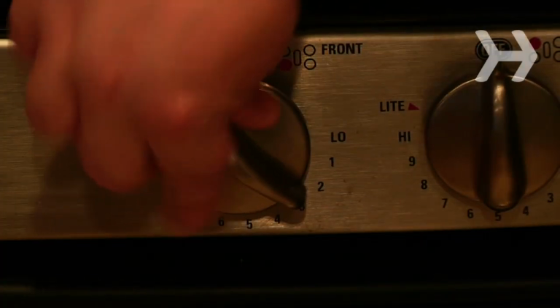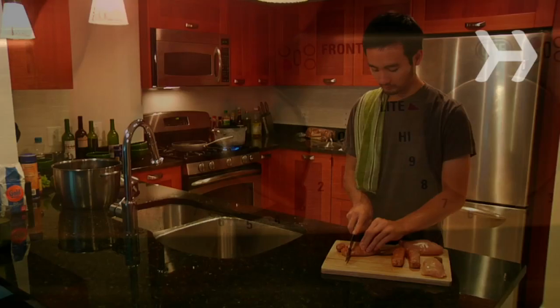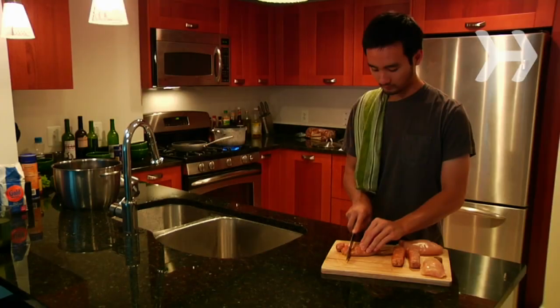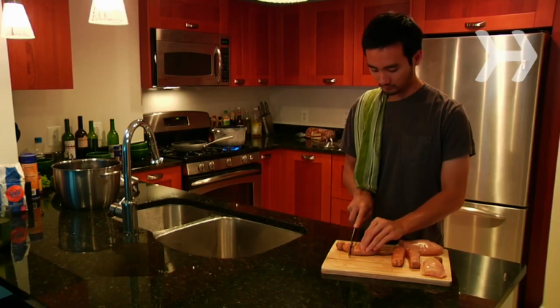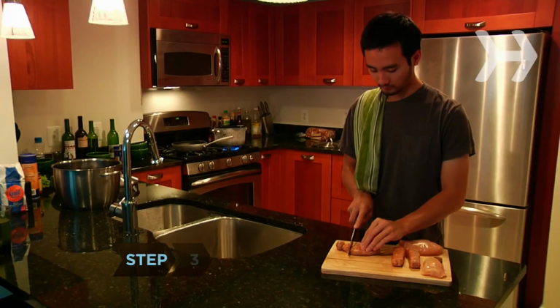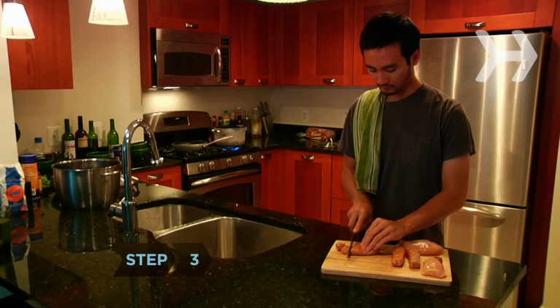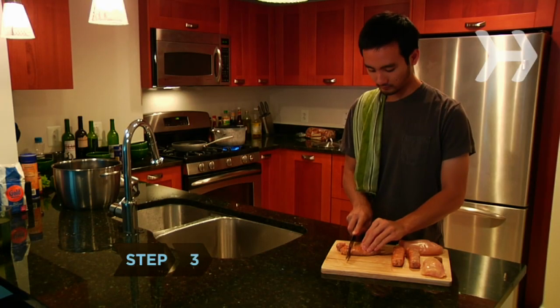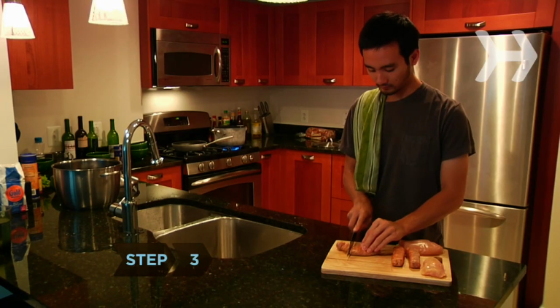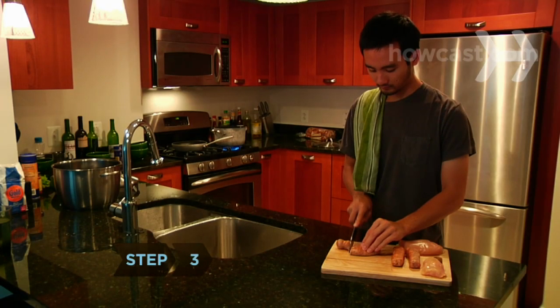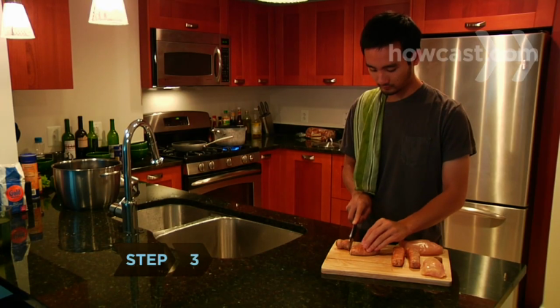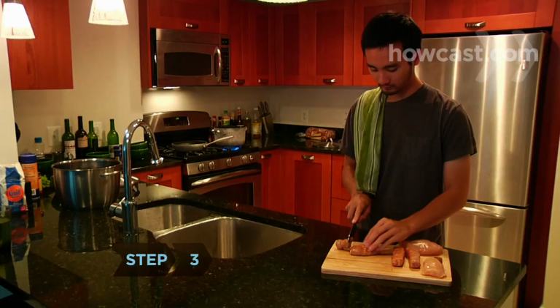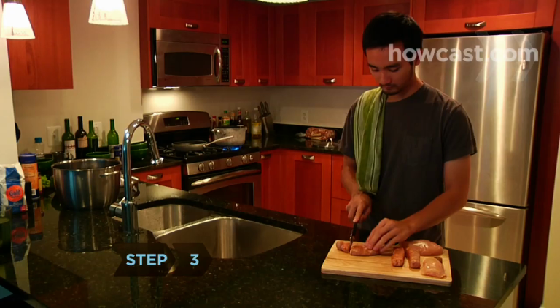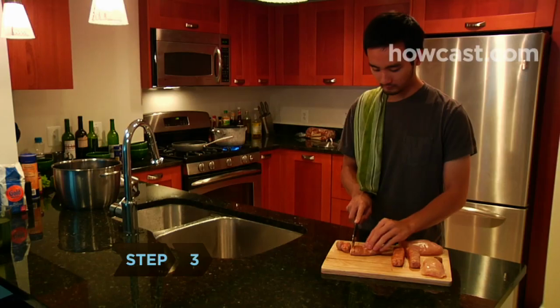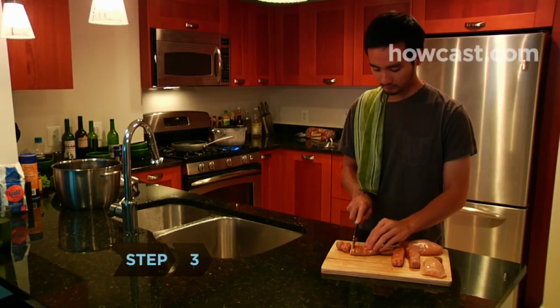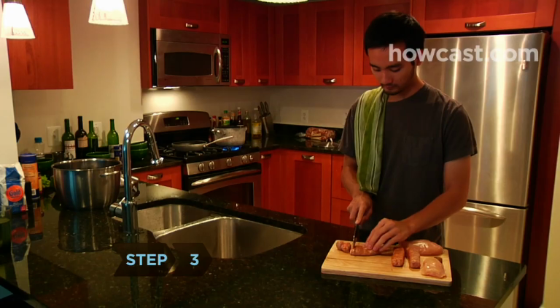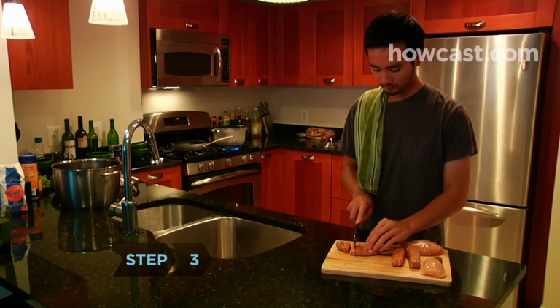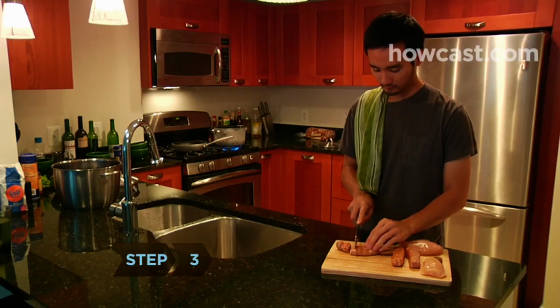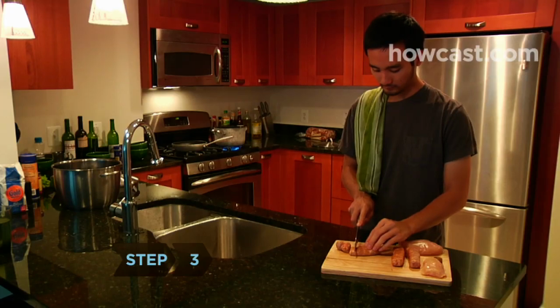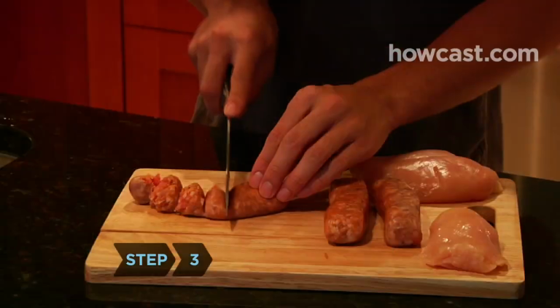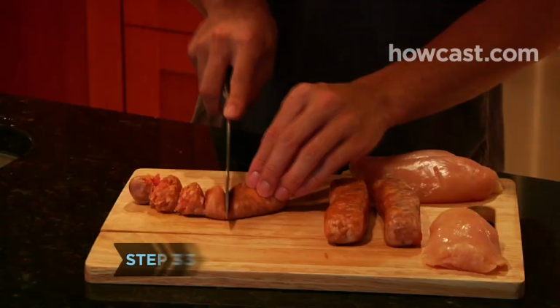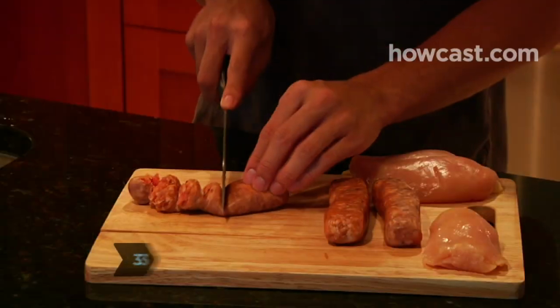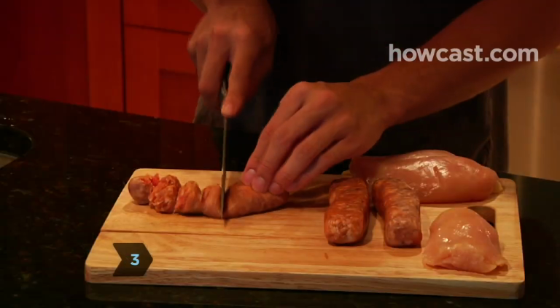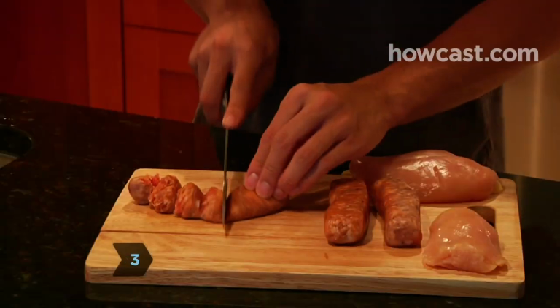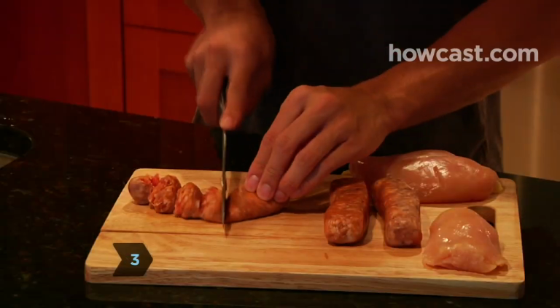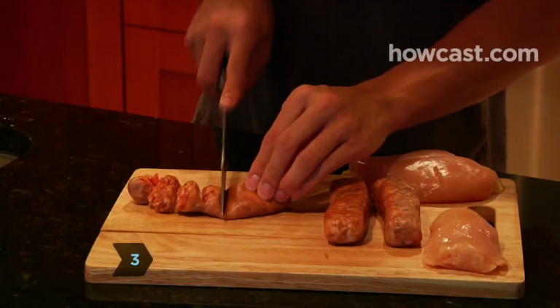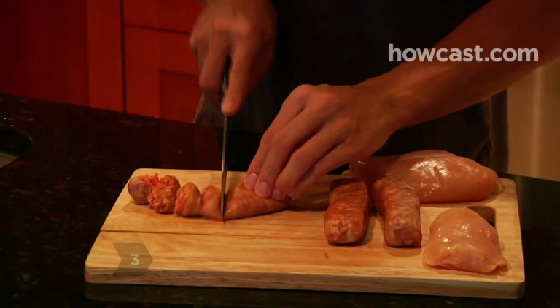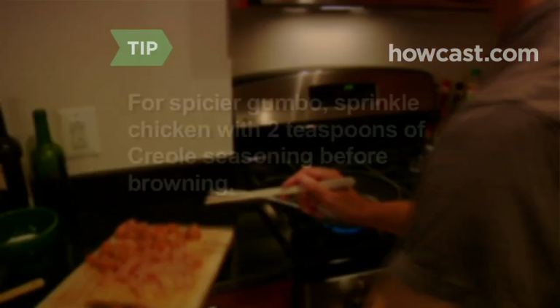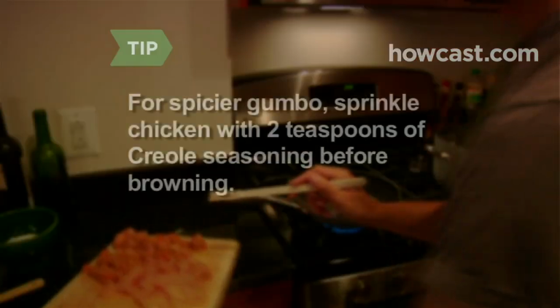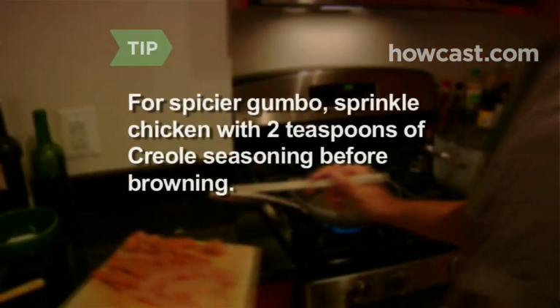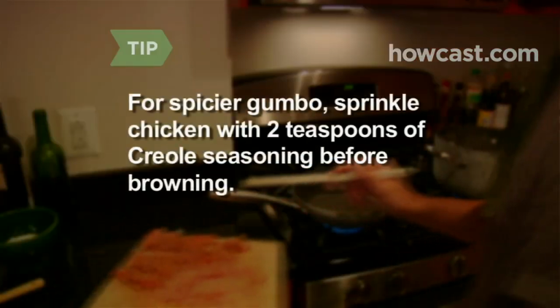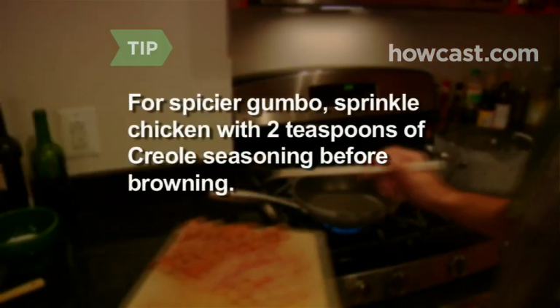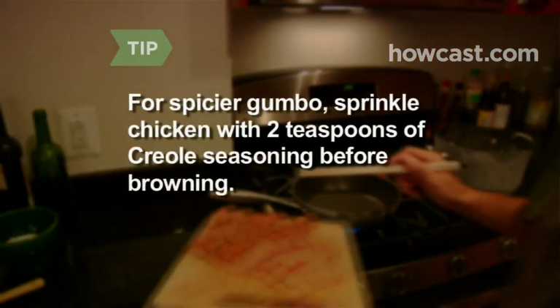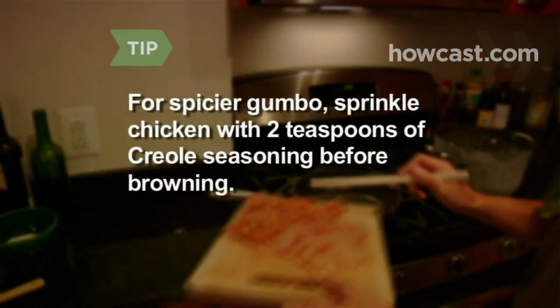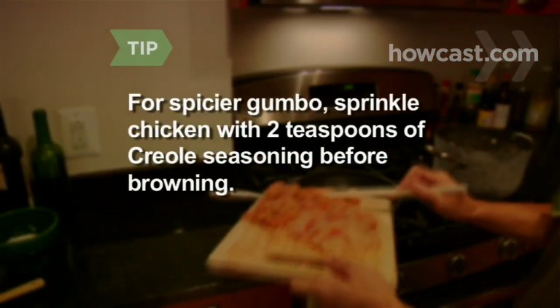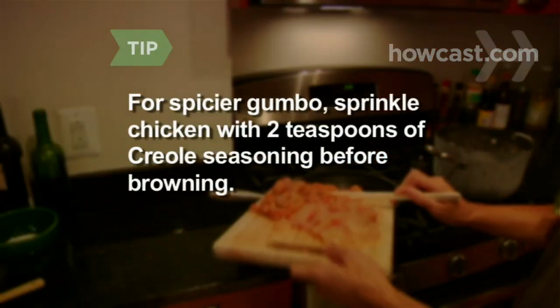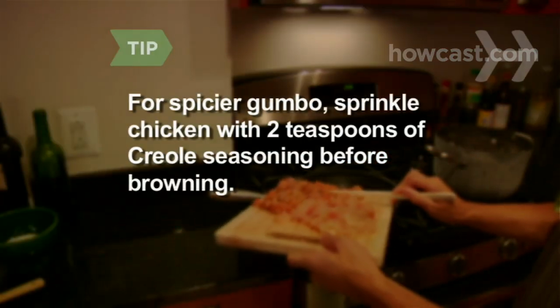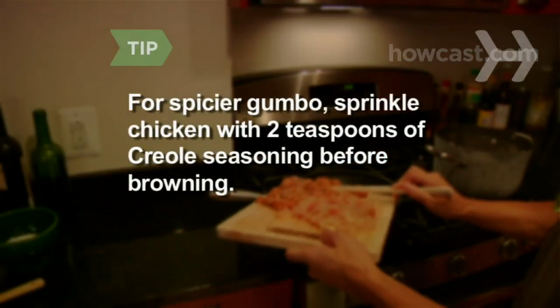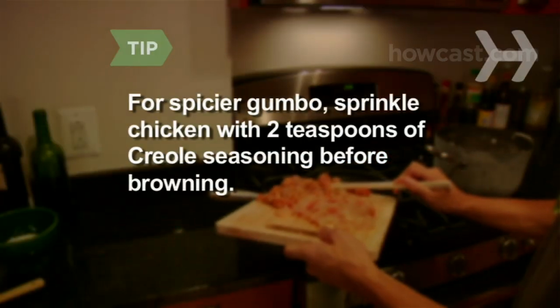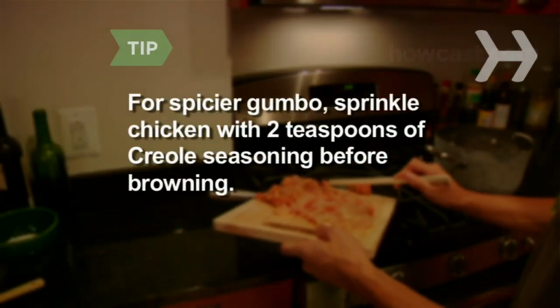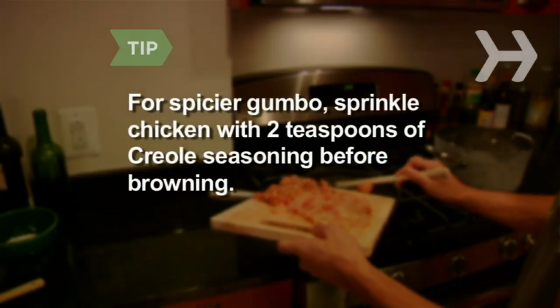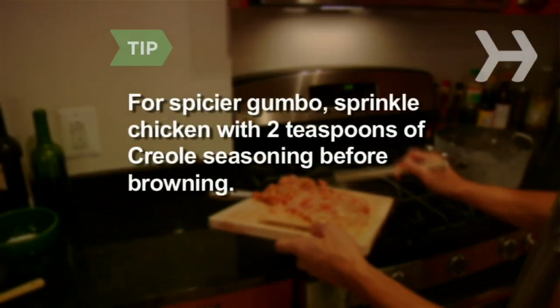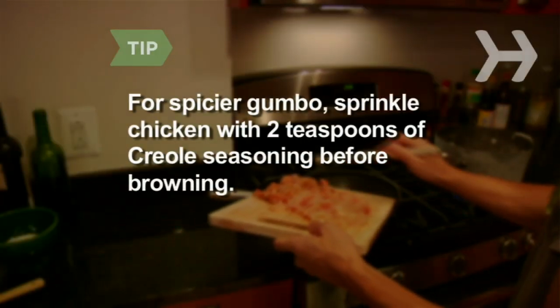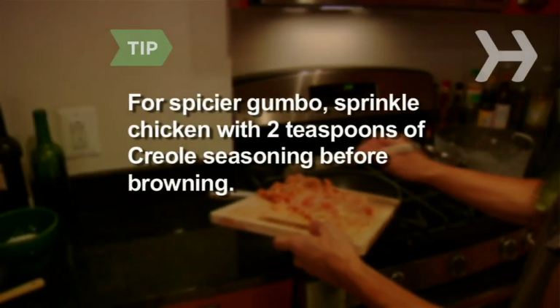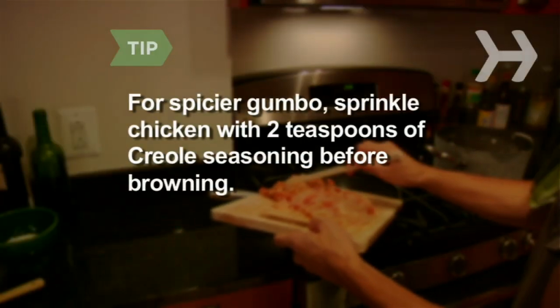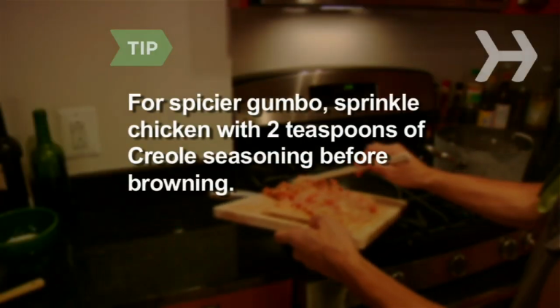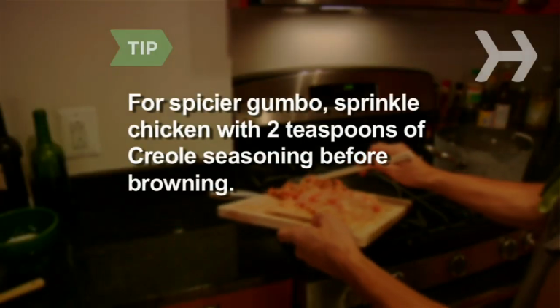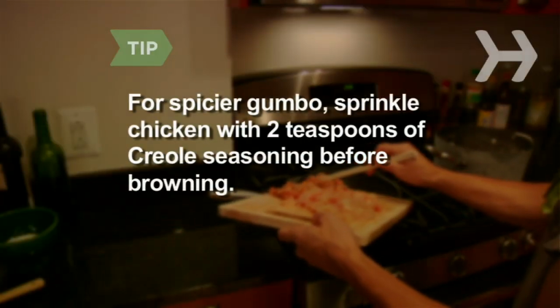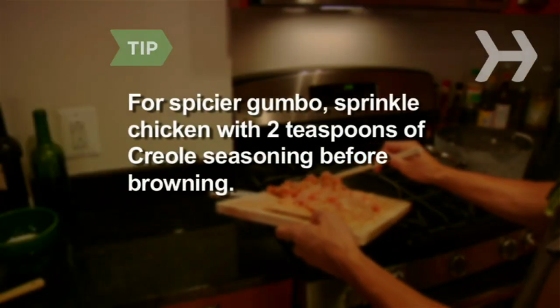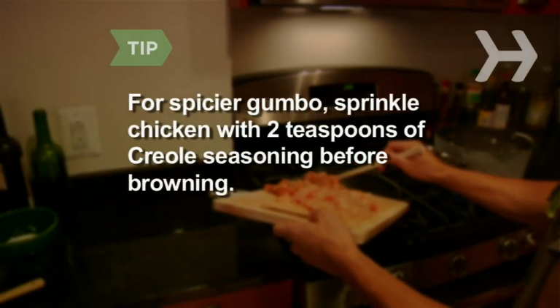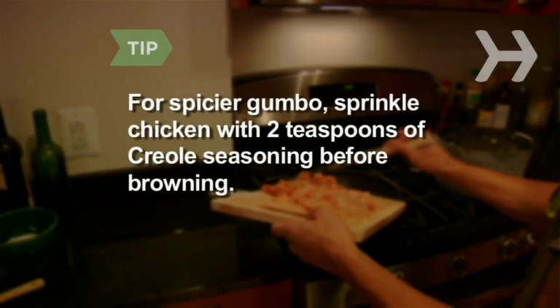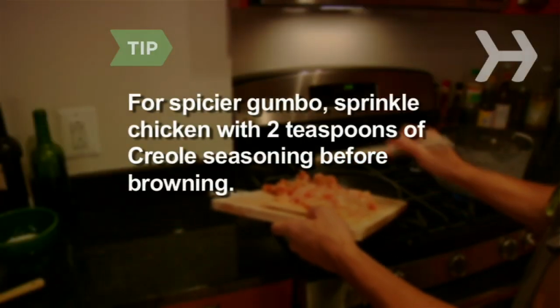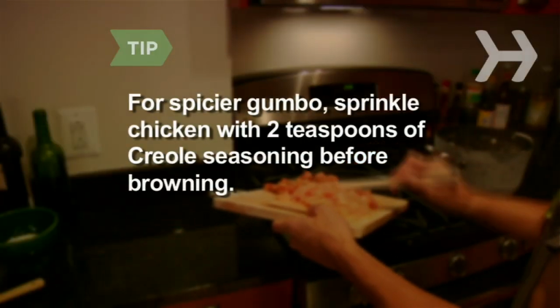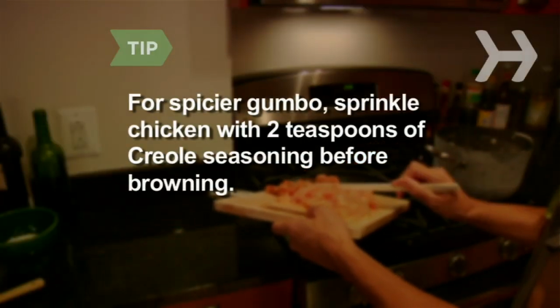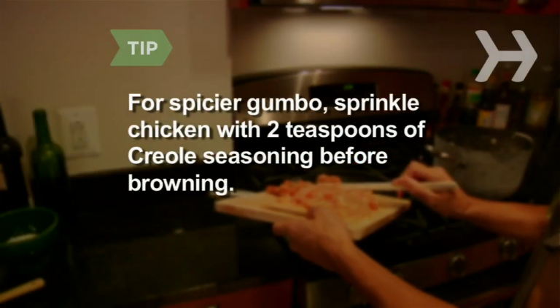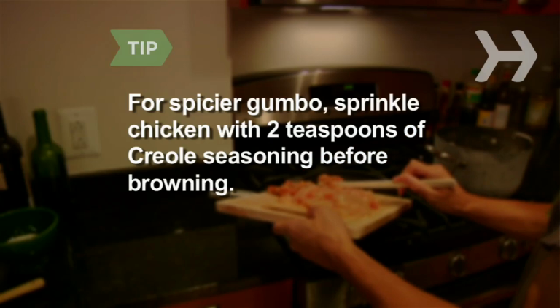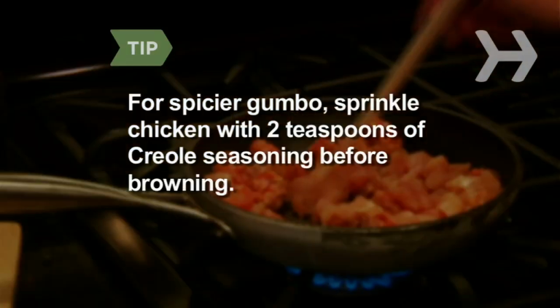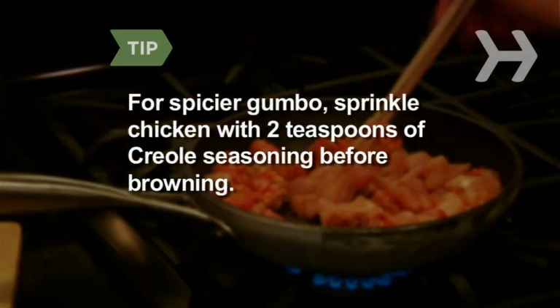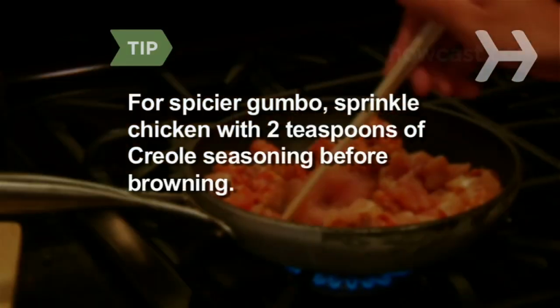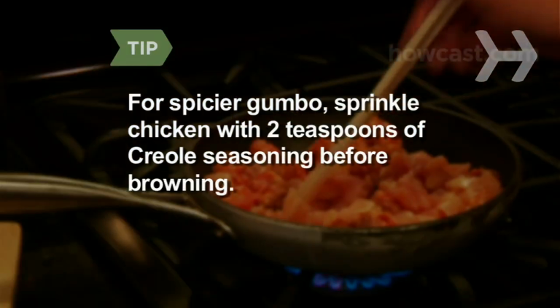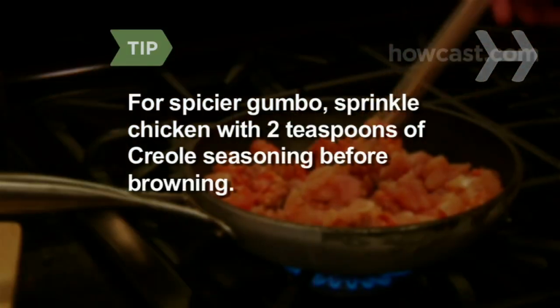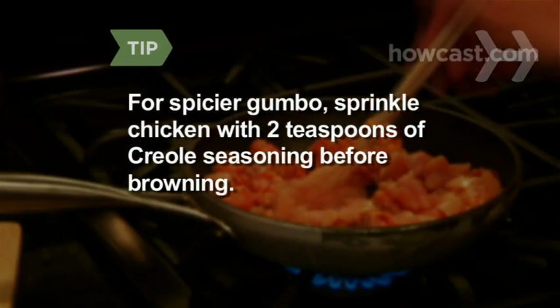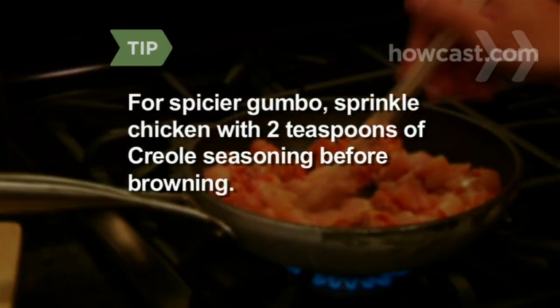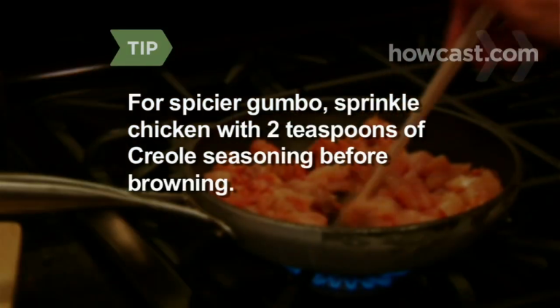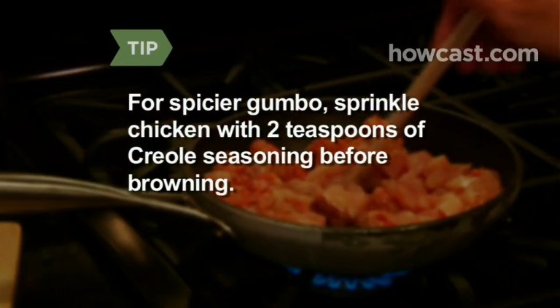Step 3. Slice and brown the sausage and chicken. For spicier gumbo, sprinkle chicken with 2 teaspoons of Creole seasoning before browning.